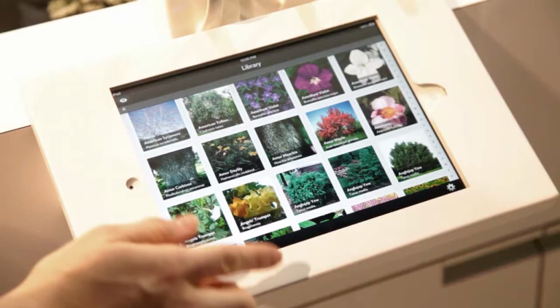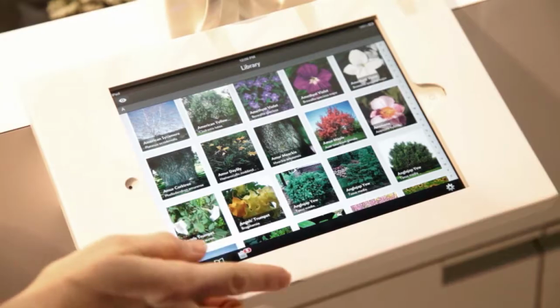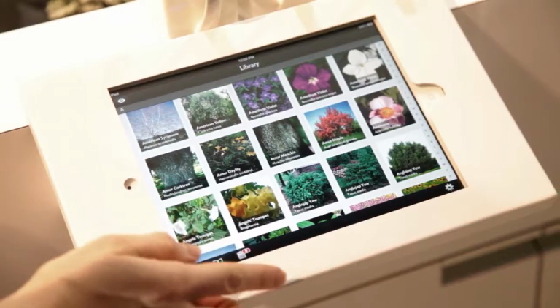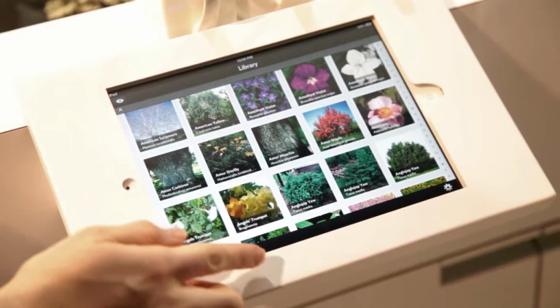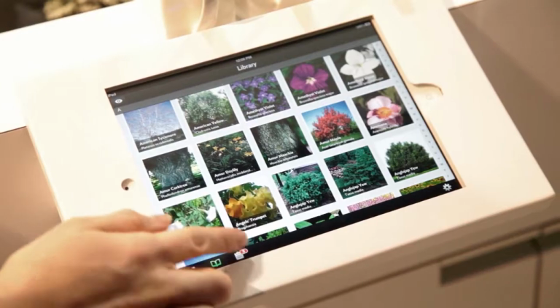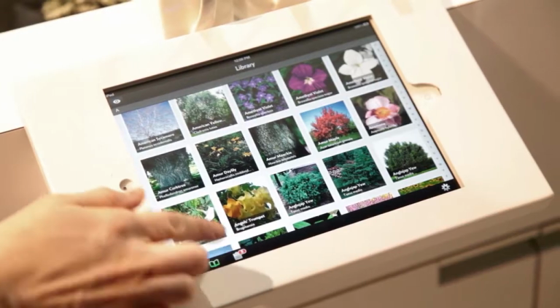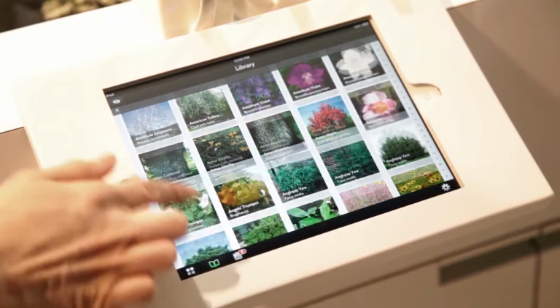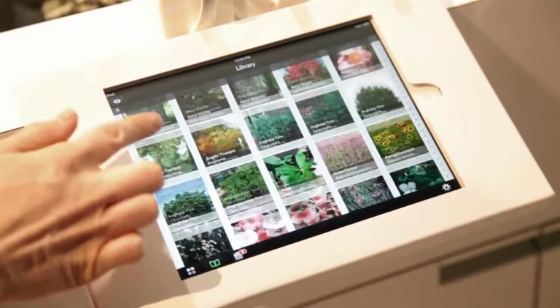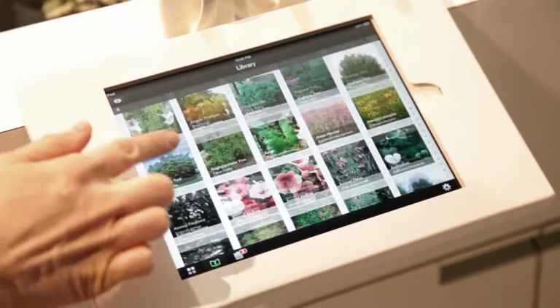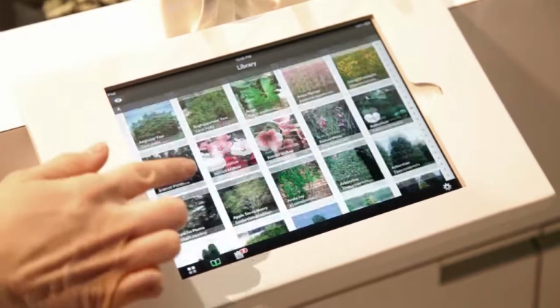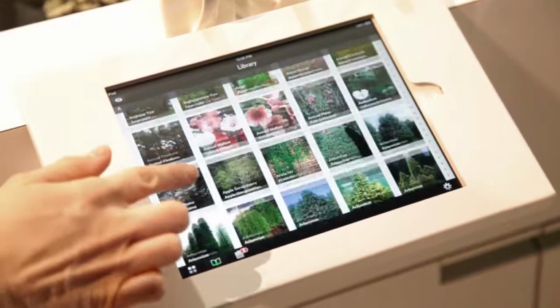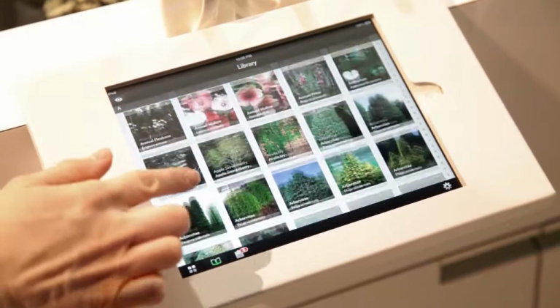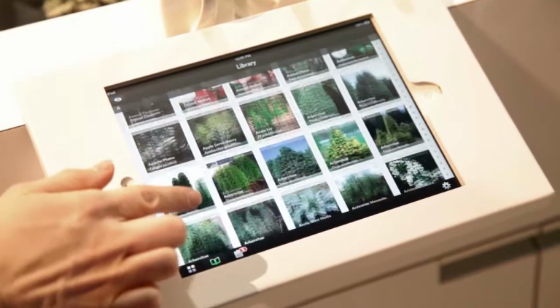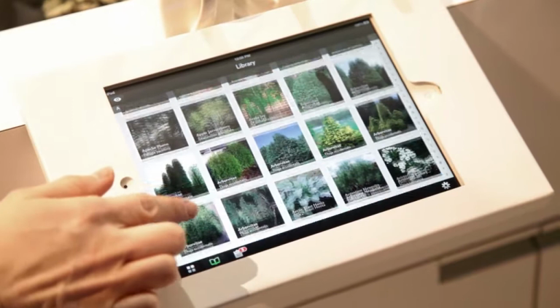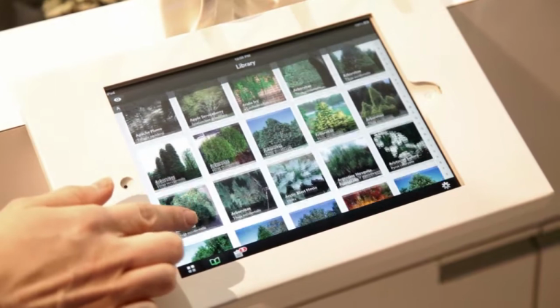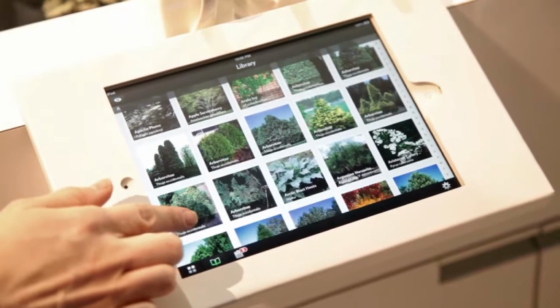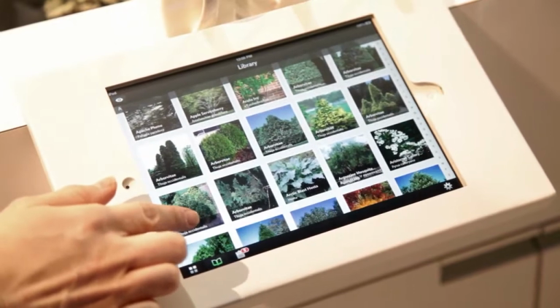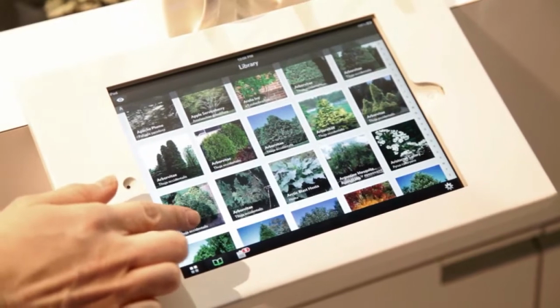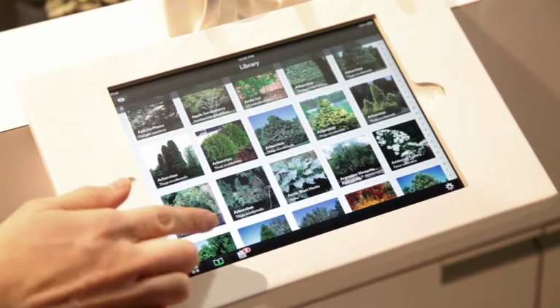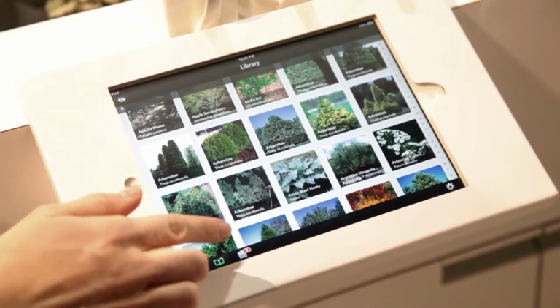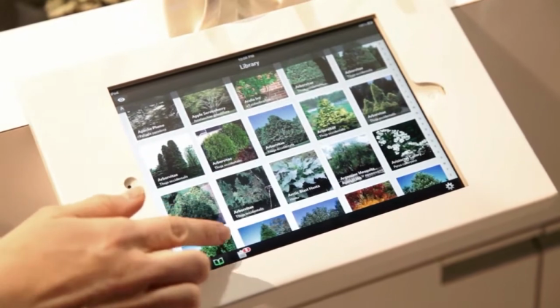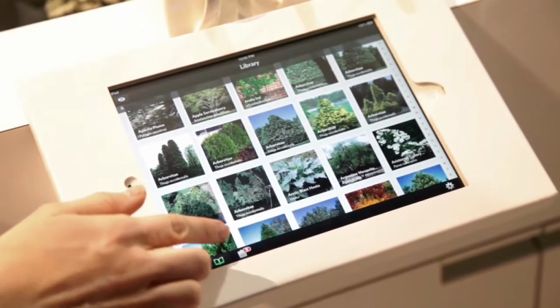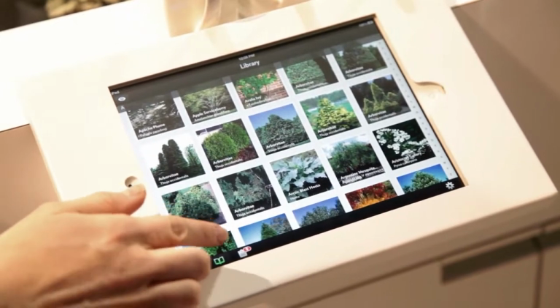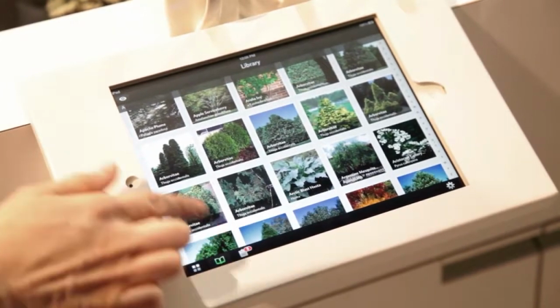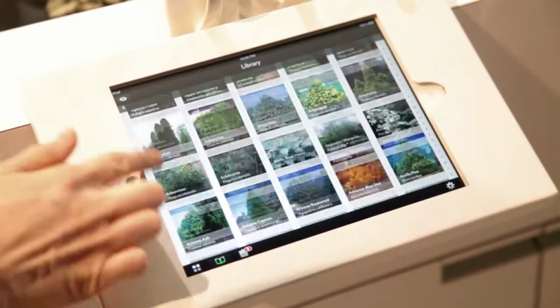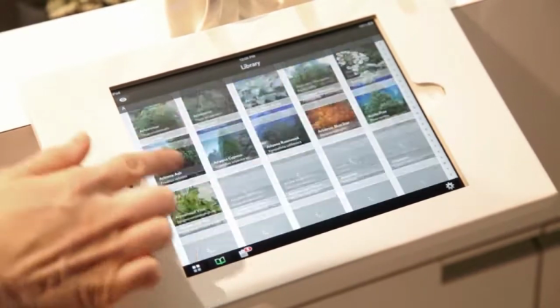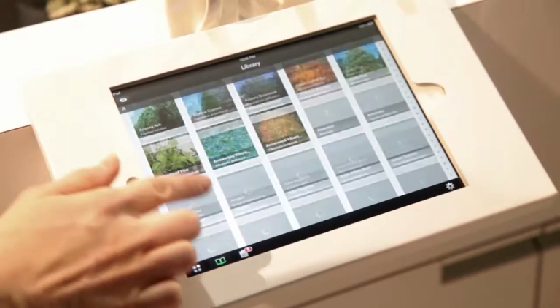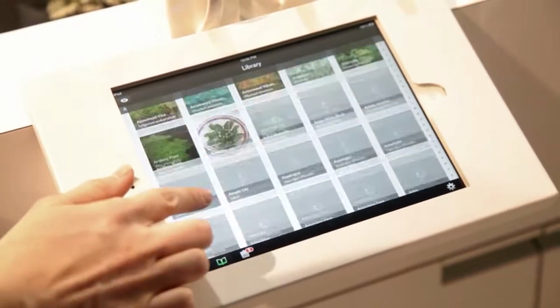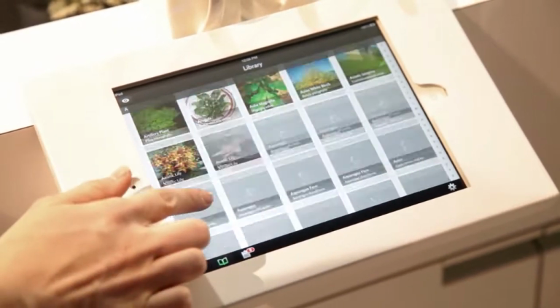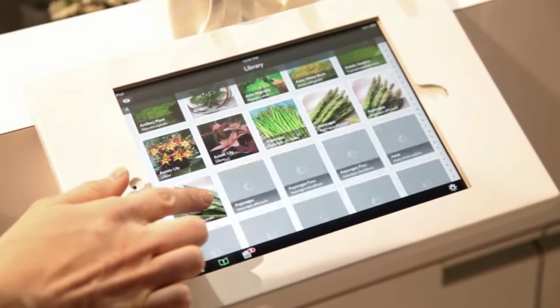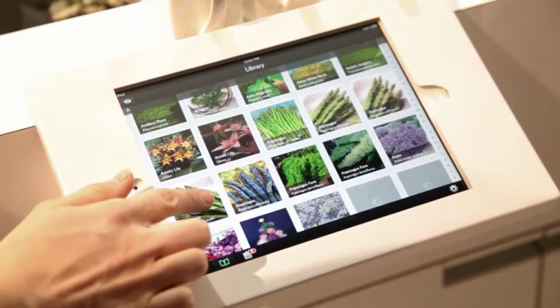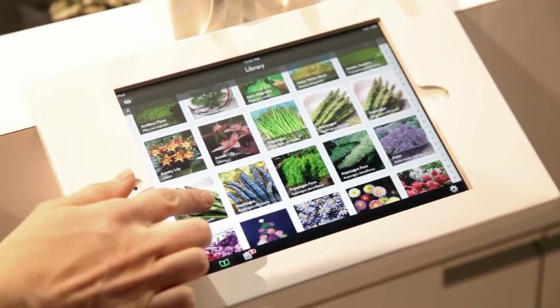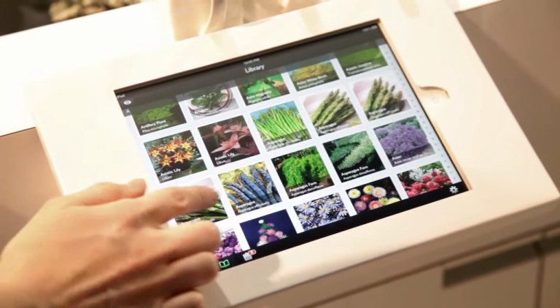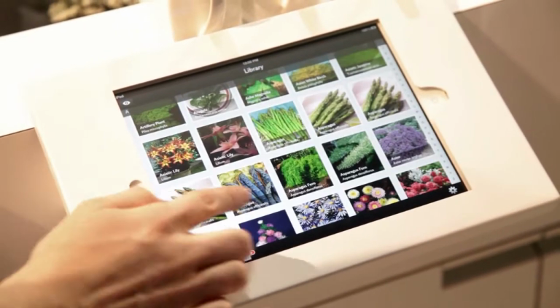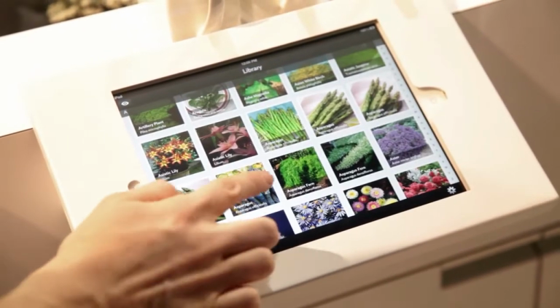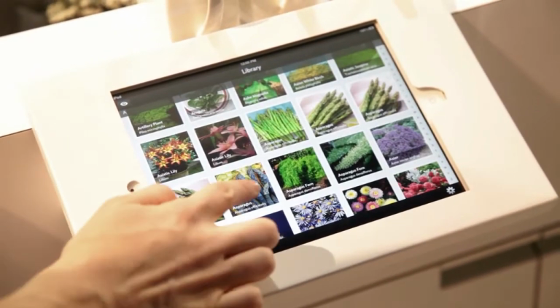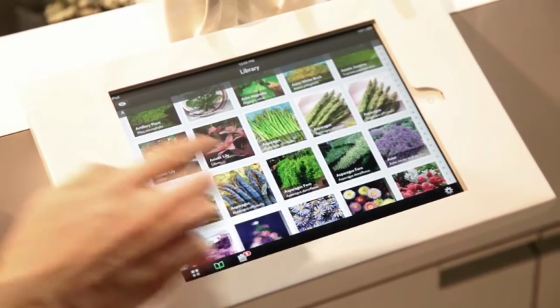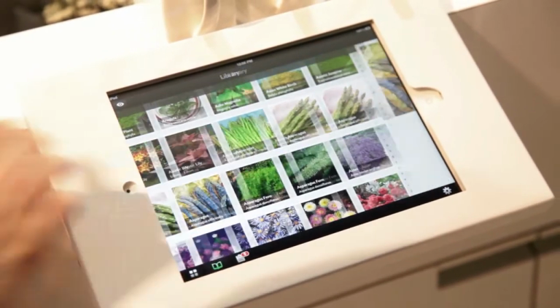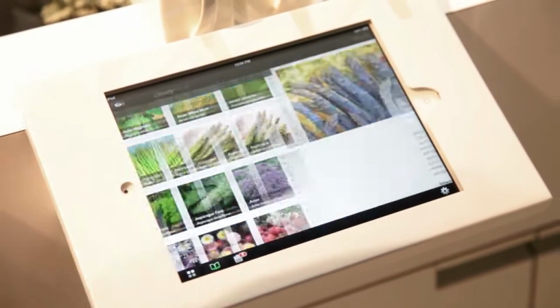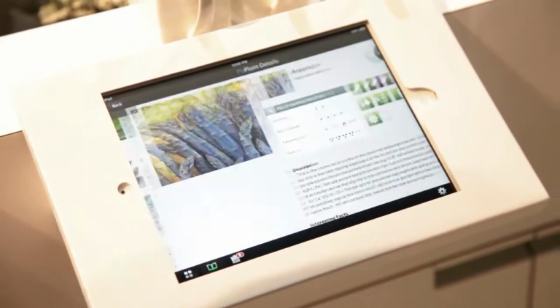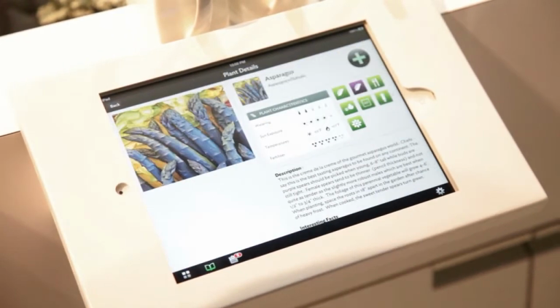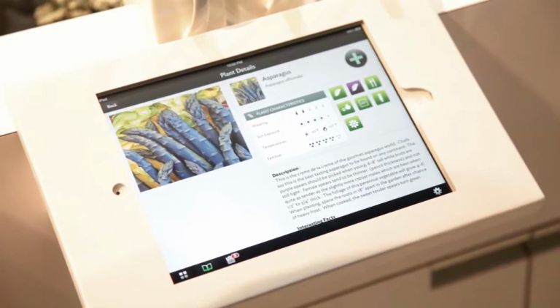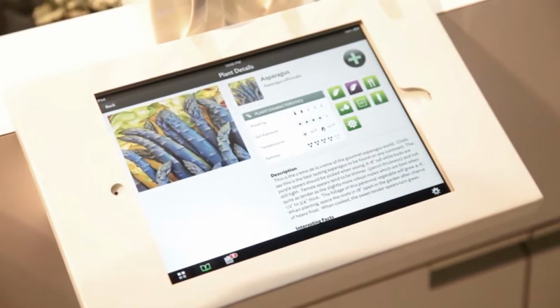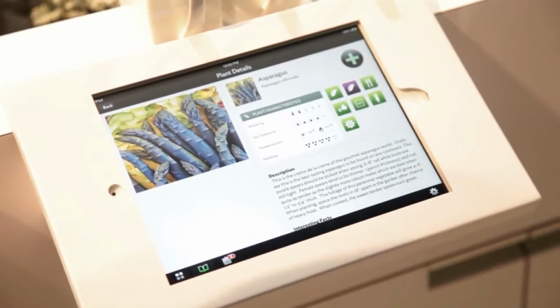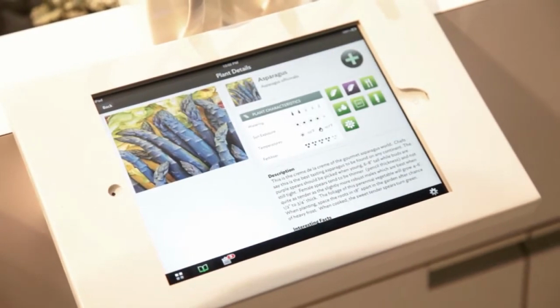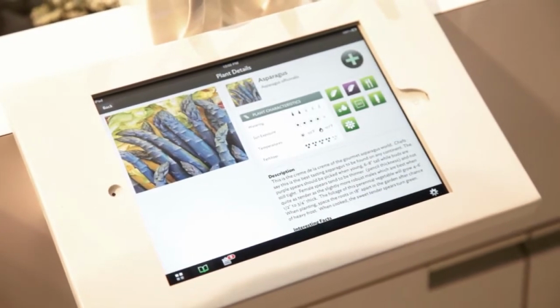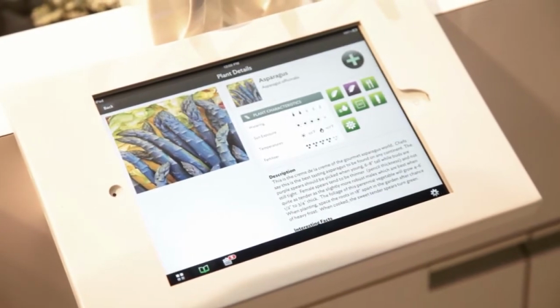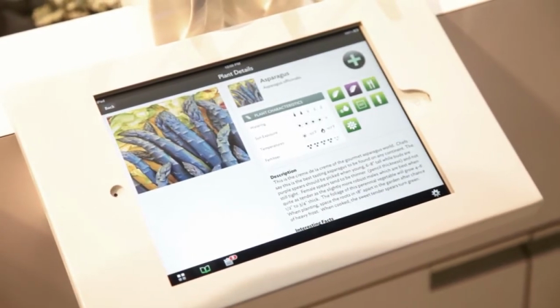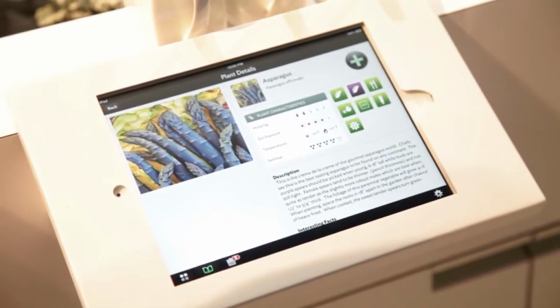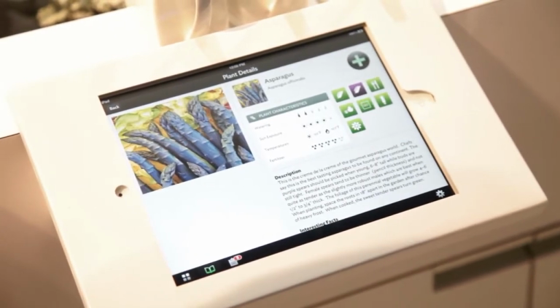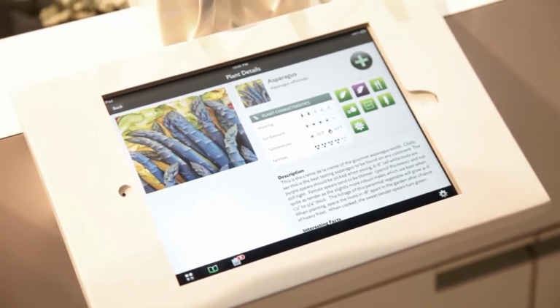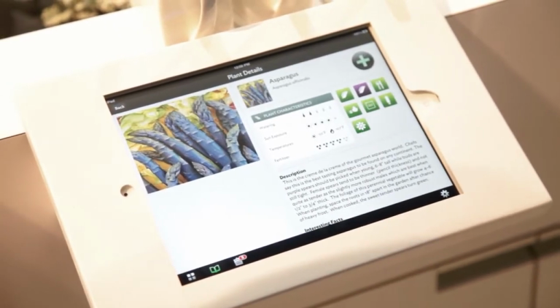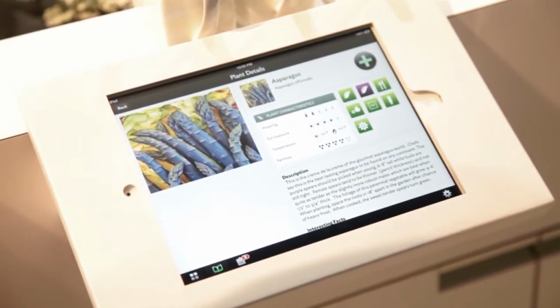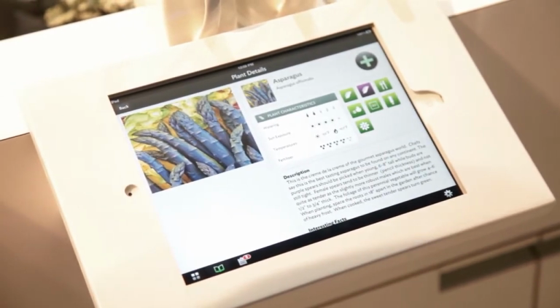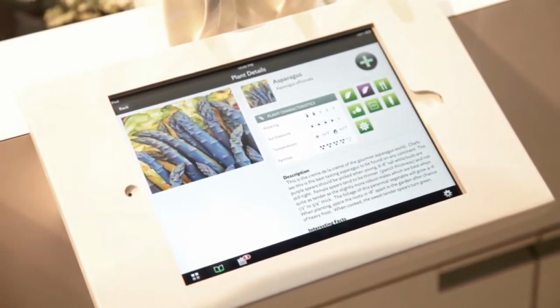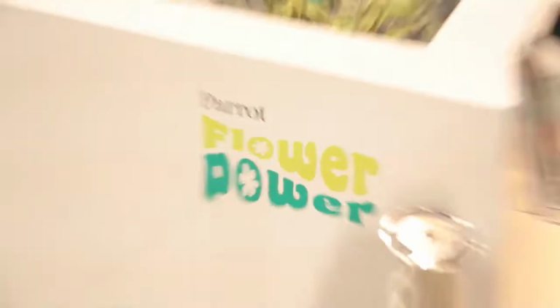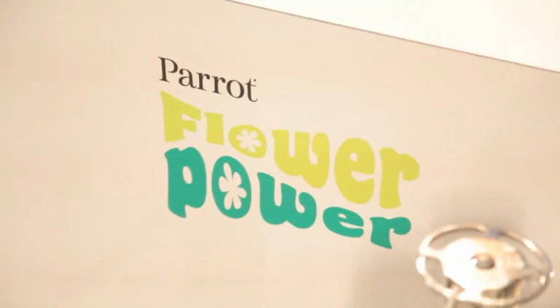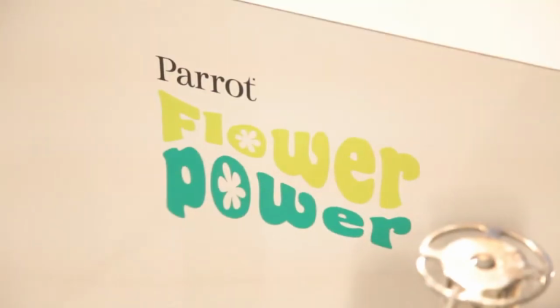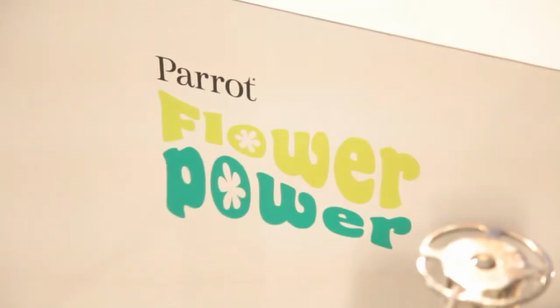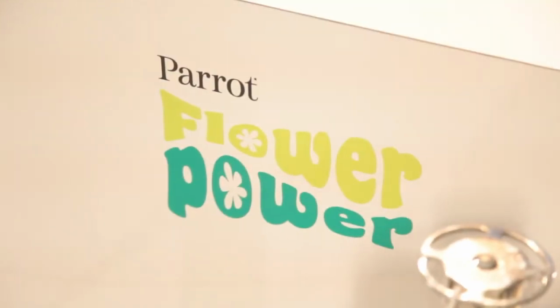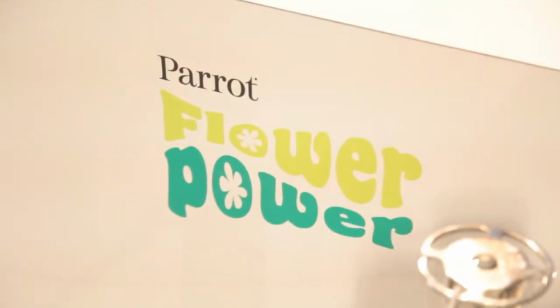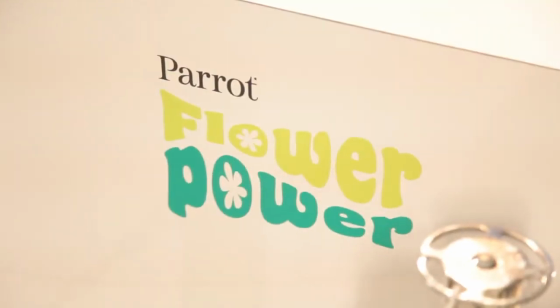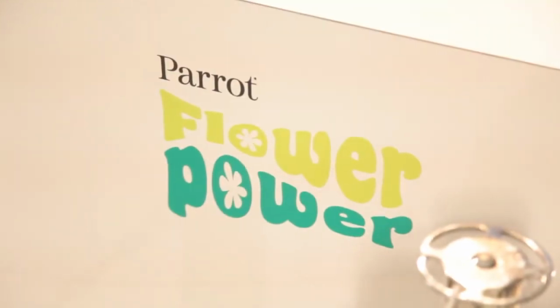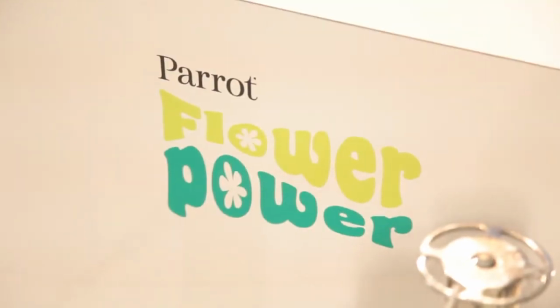There's a database of 6,000 plants in the app. It takes one AAA battery which lasts six months and is set to come out this year.